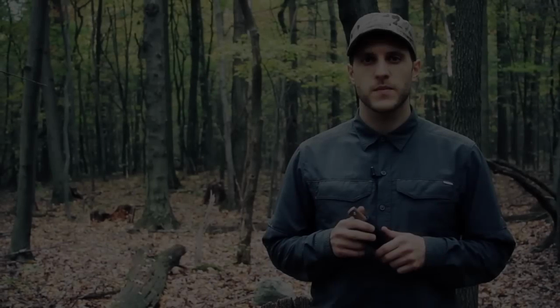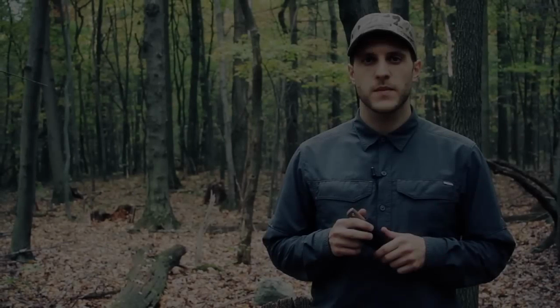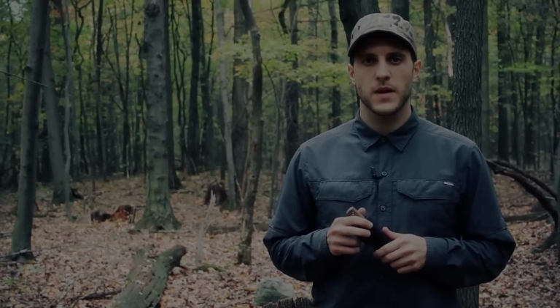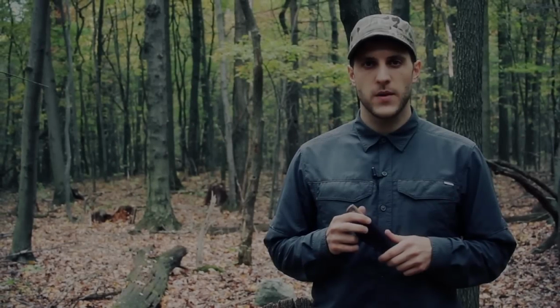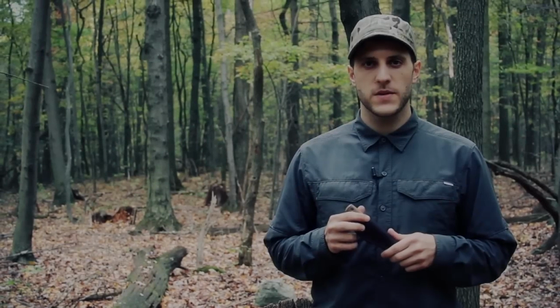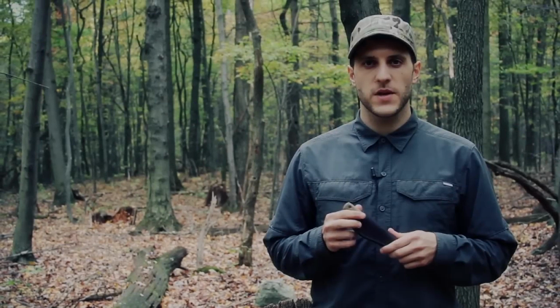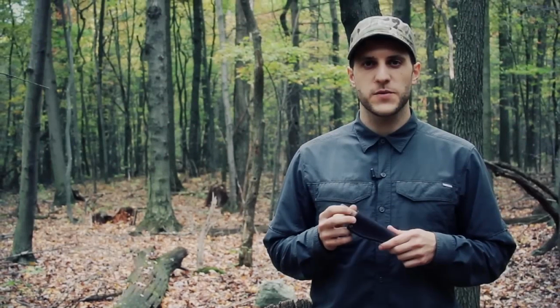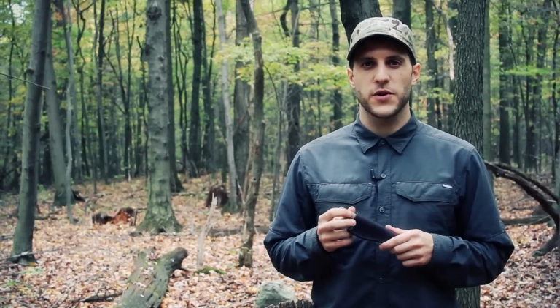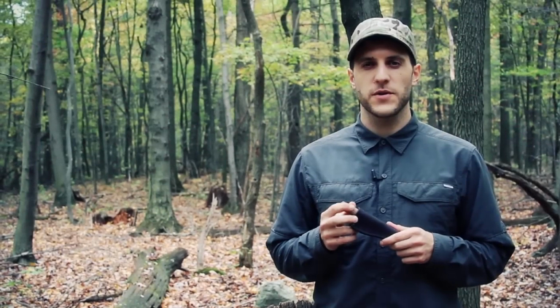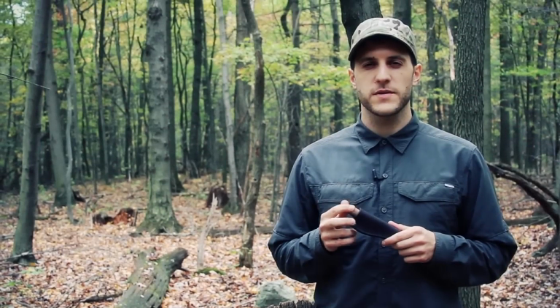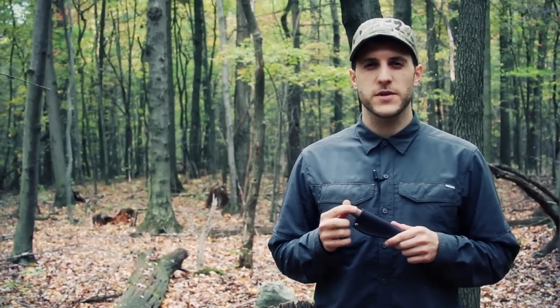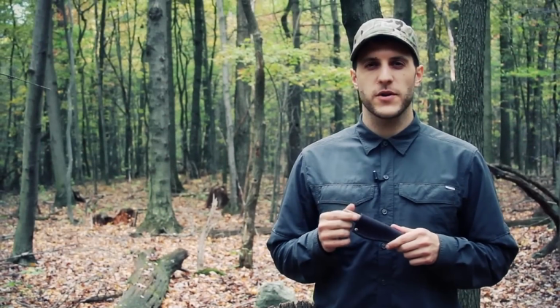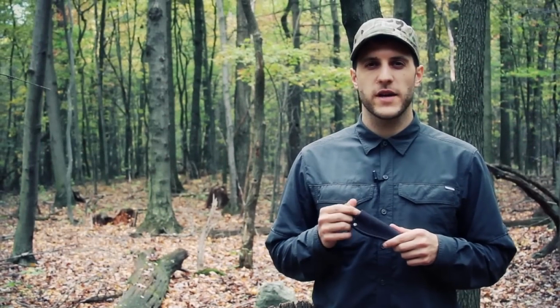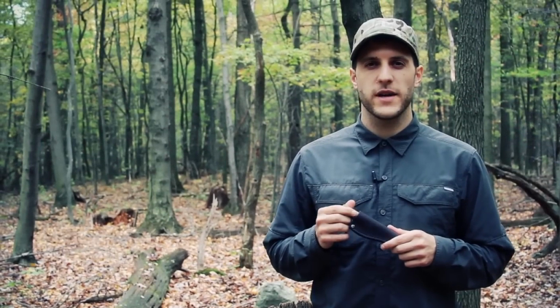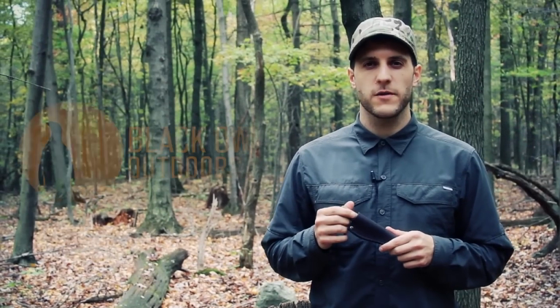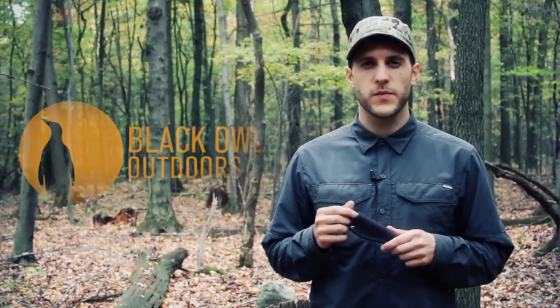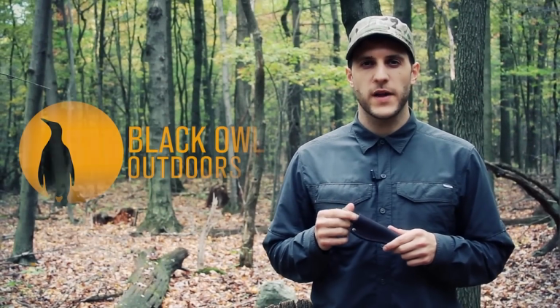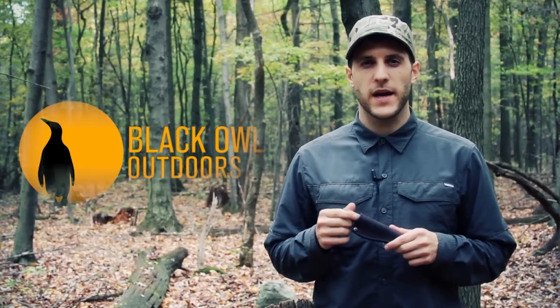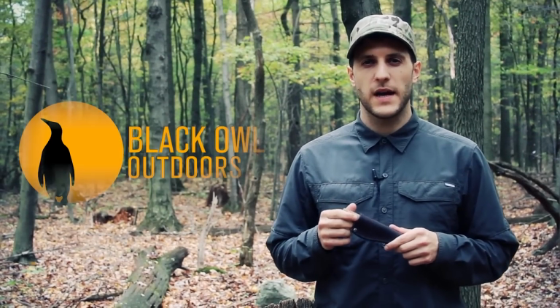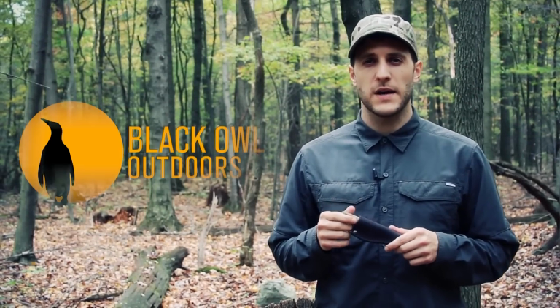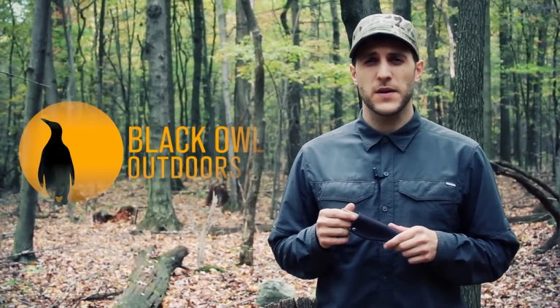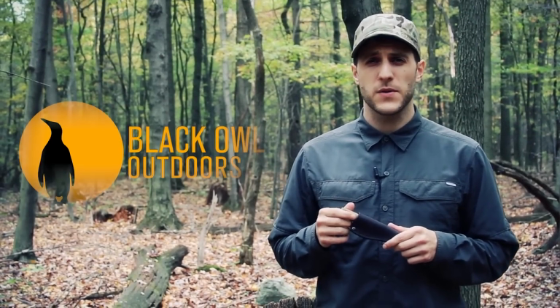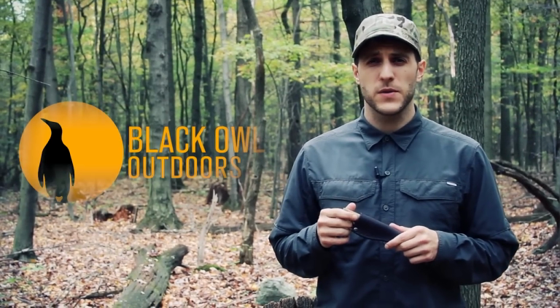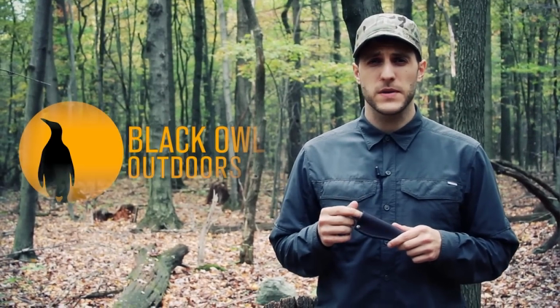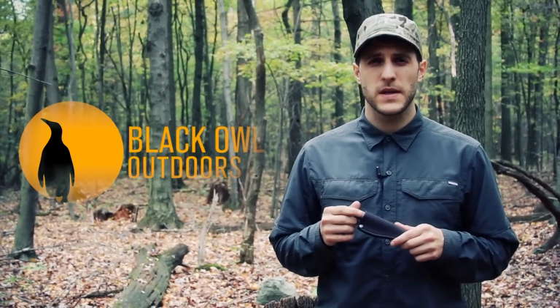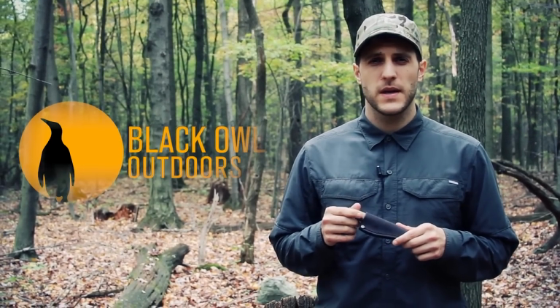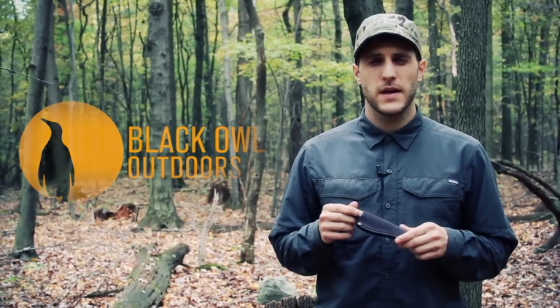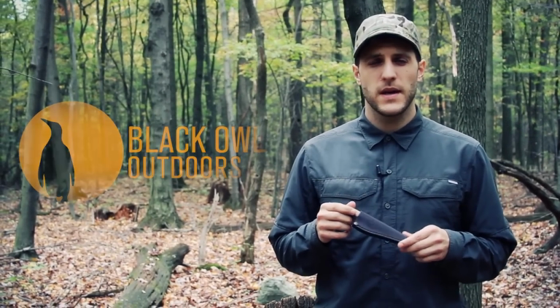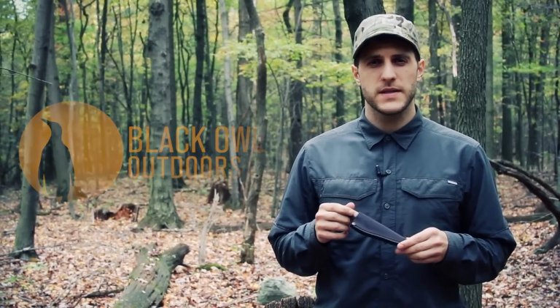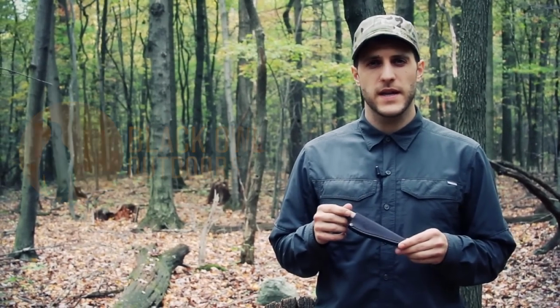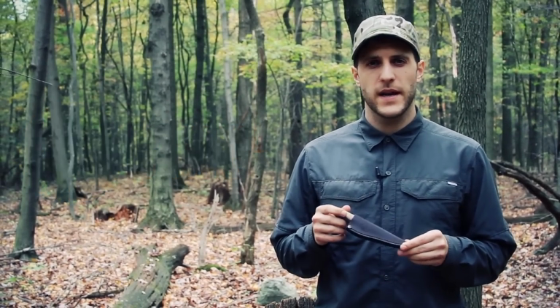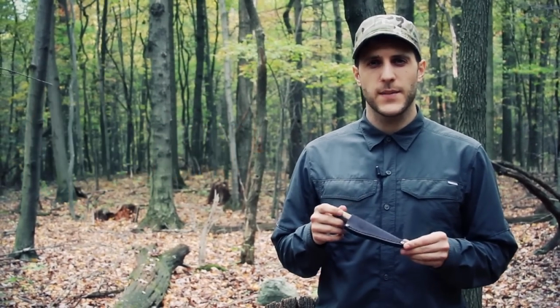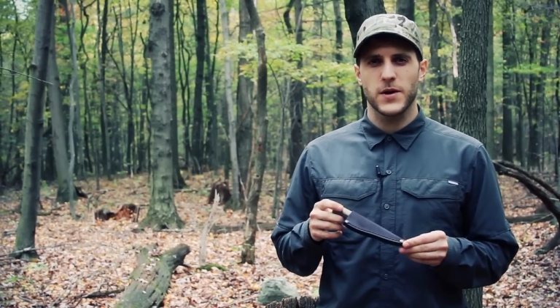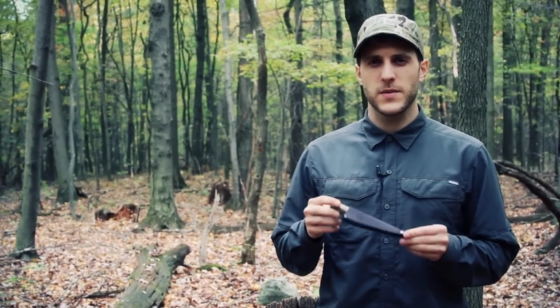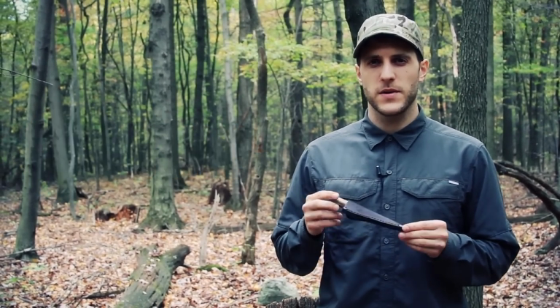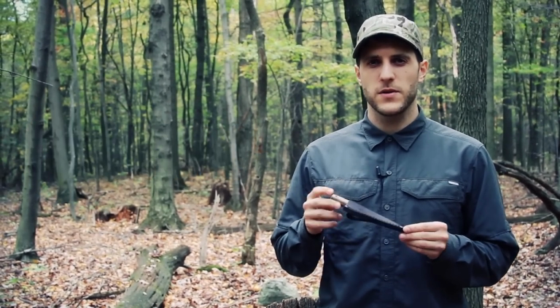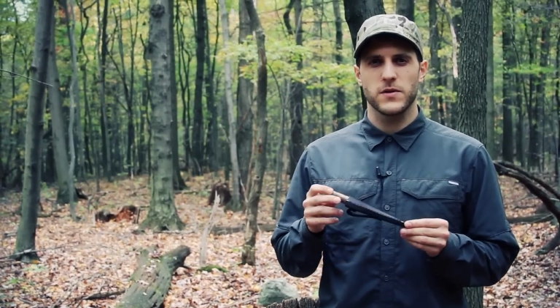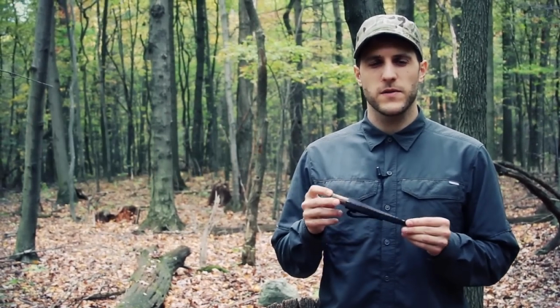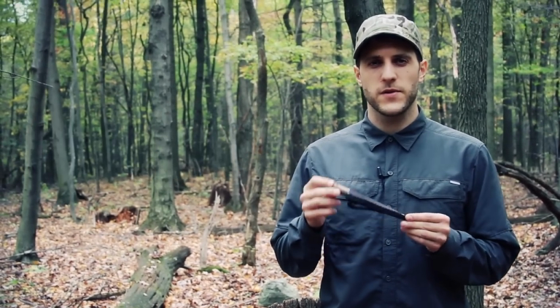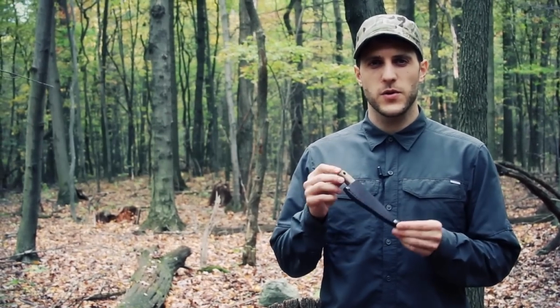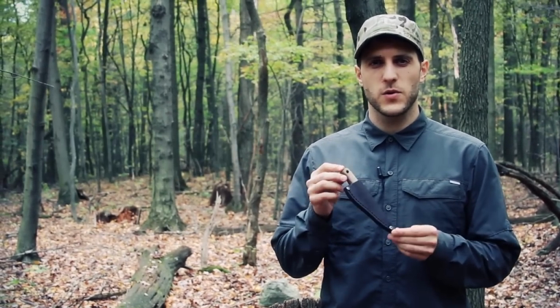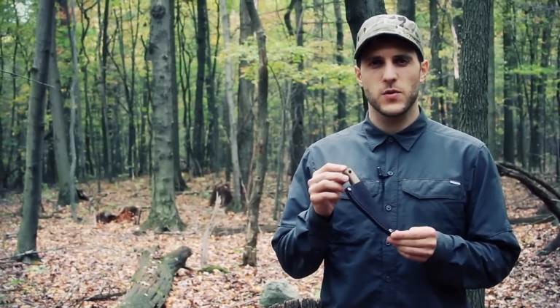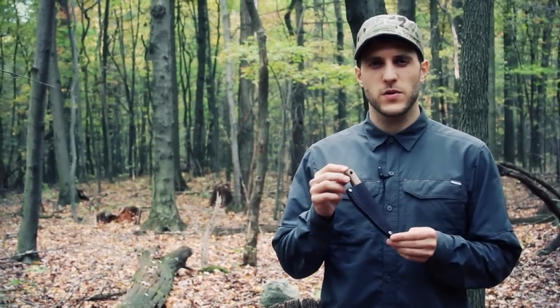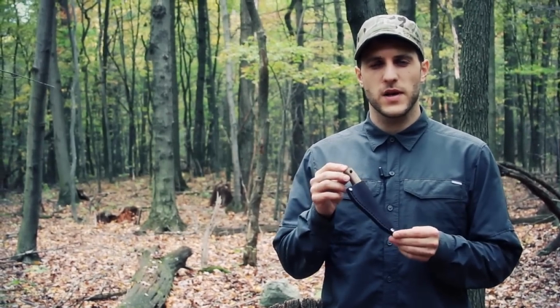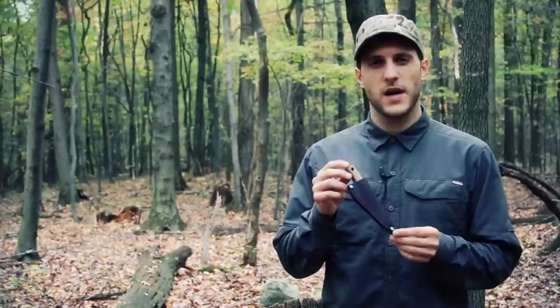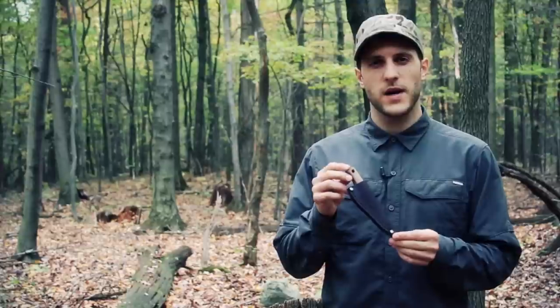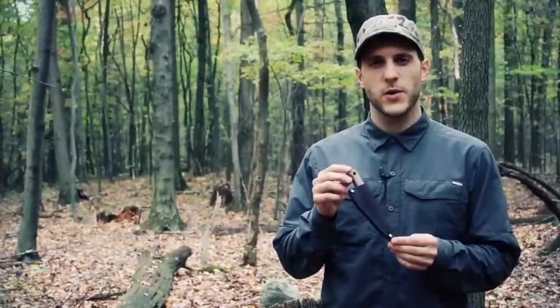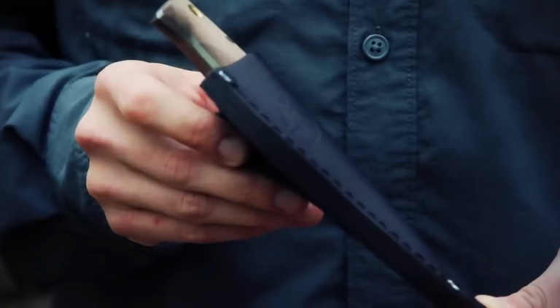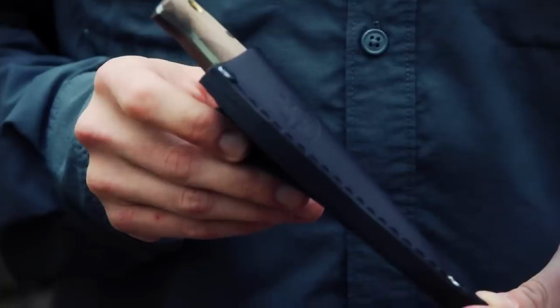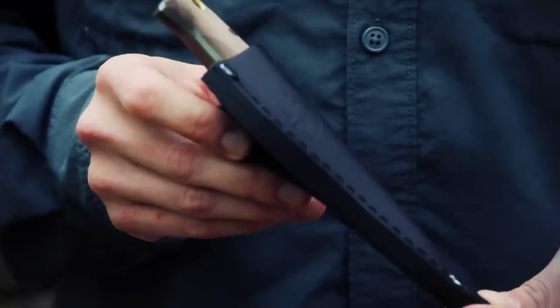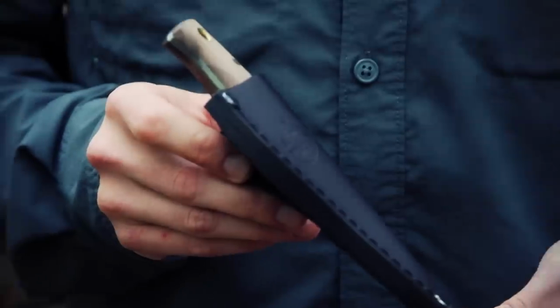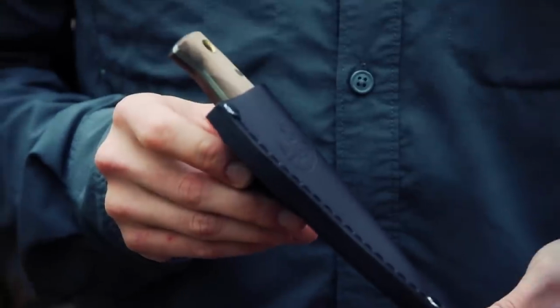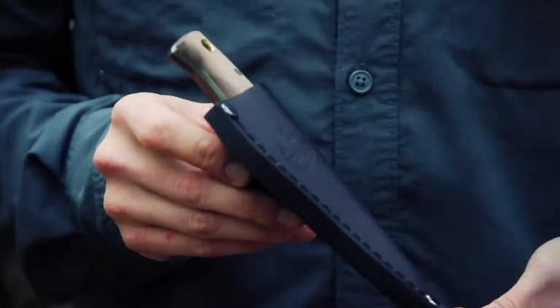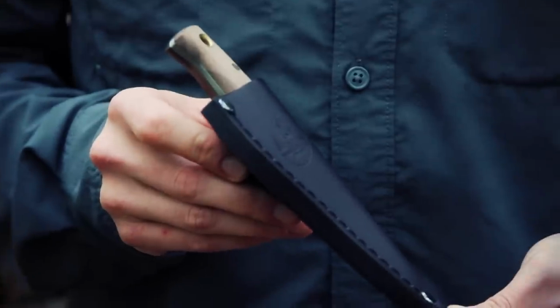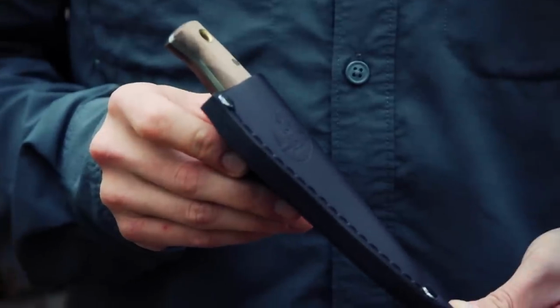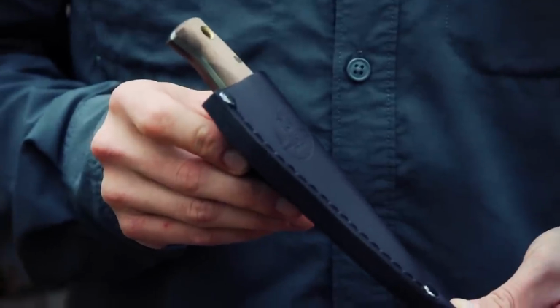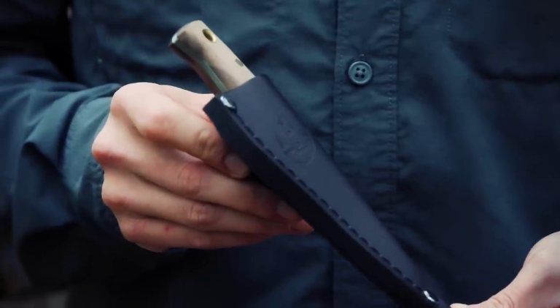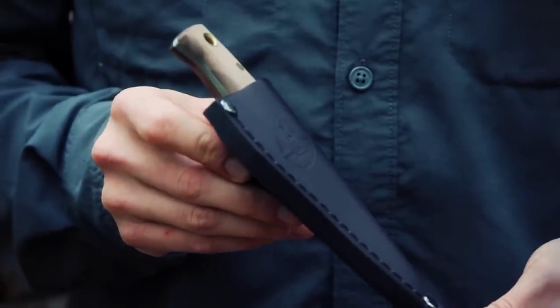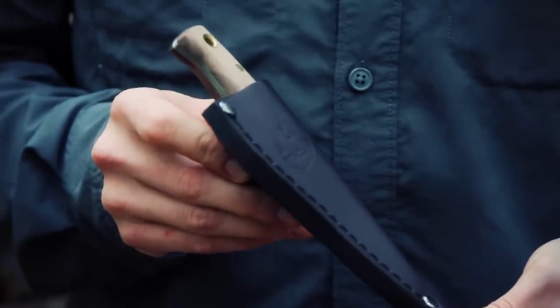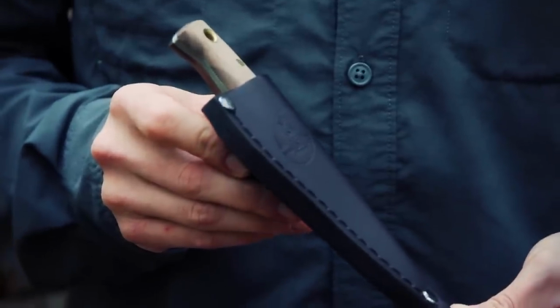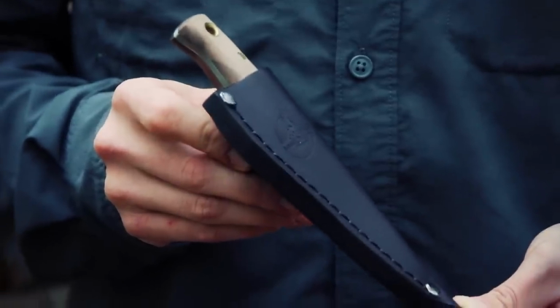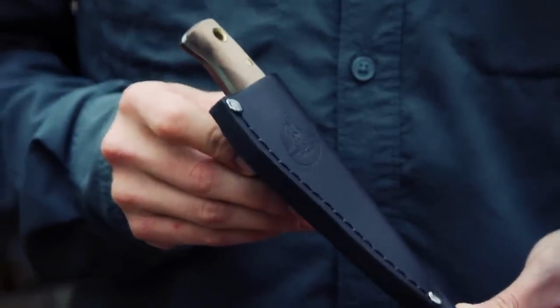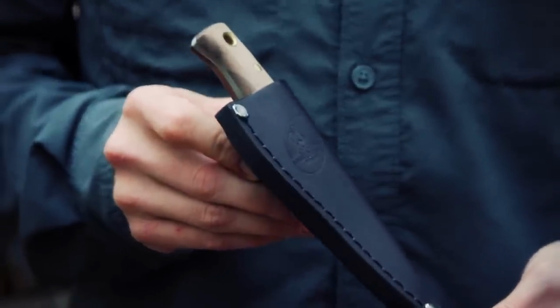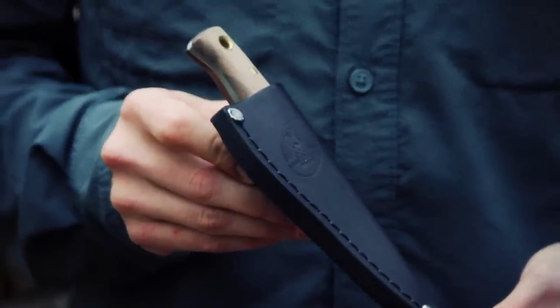Hey, what's up, turtles? It's Crick here with Black Owl Outdoors, and today I'm going to be doing a review on the Condor Mini Butchlor Full Tang Knife.